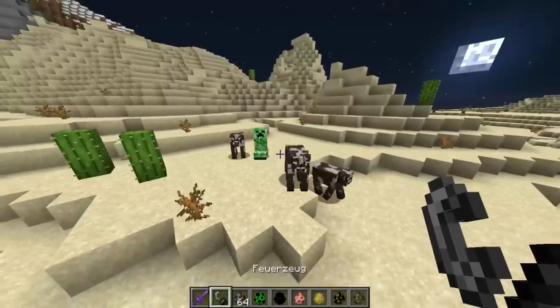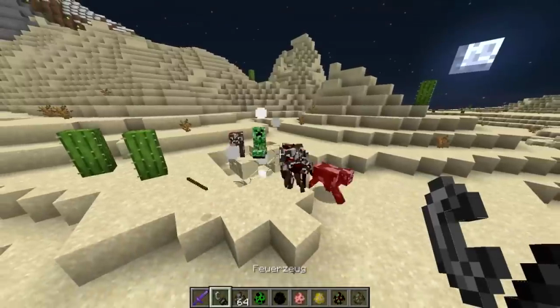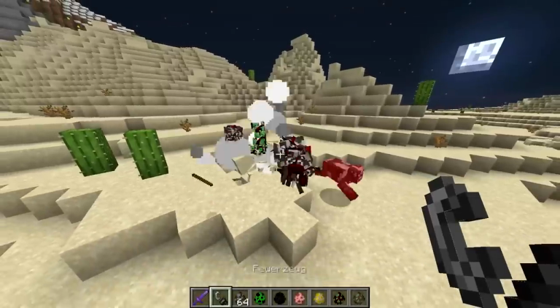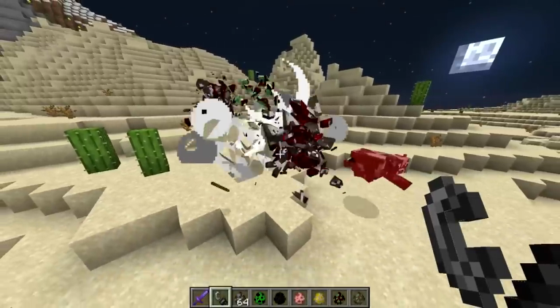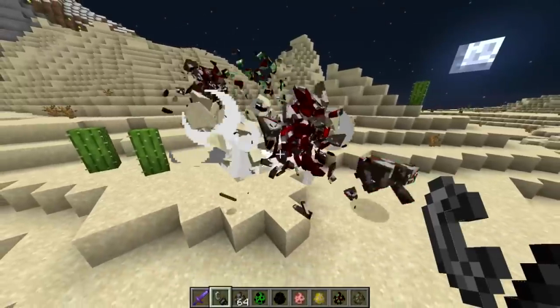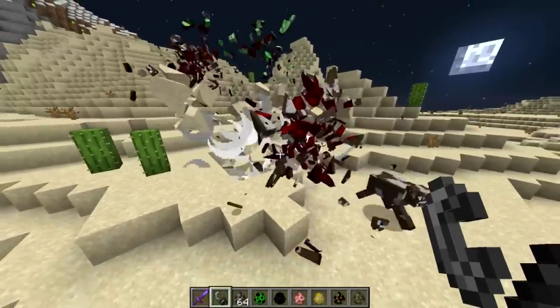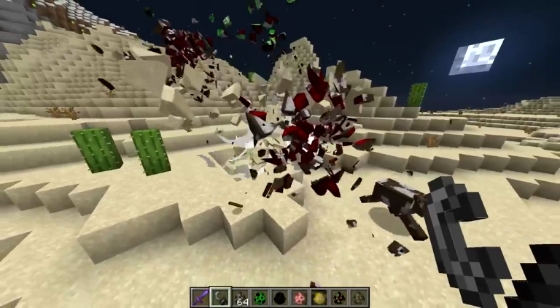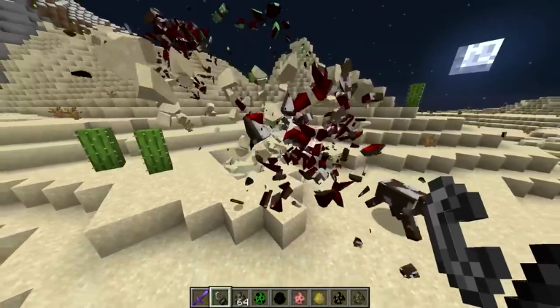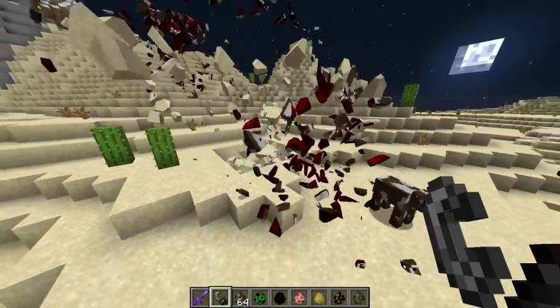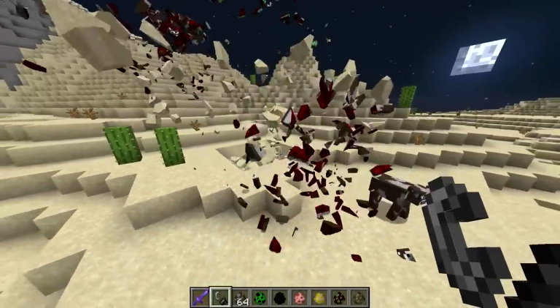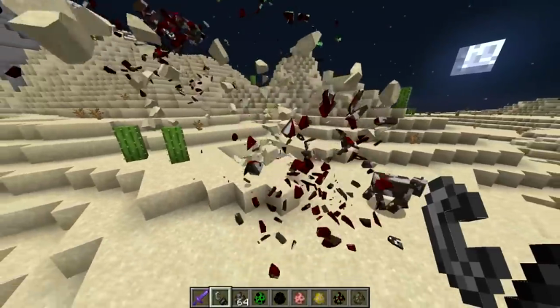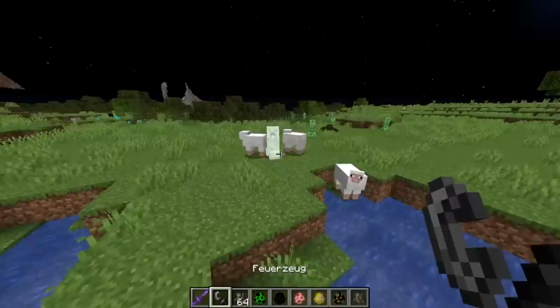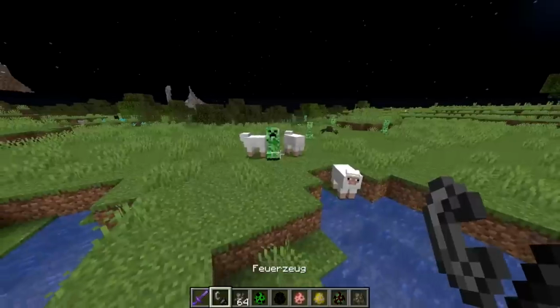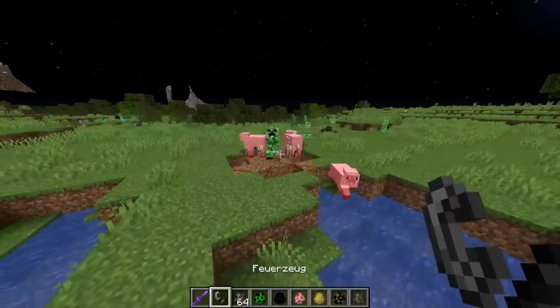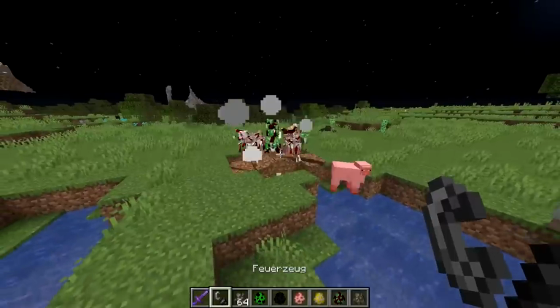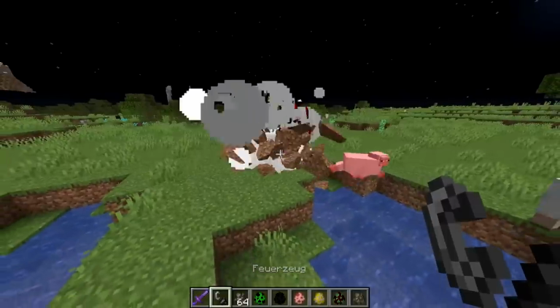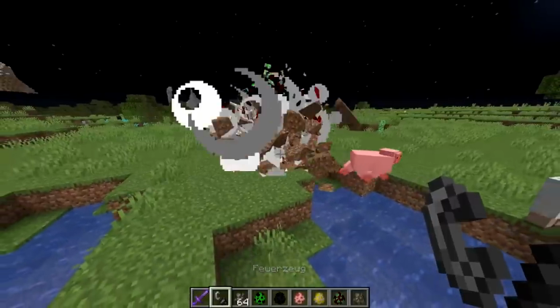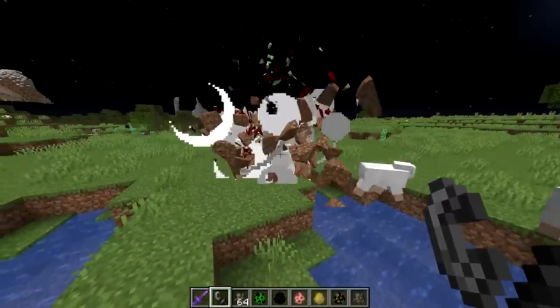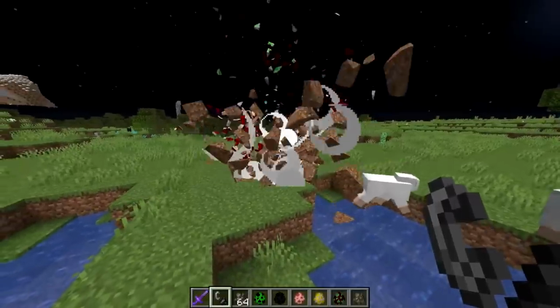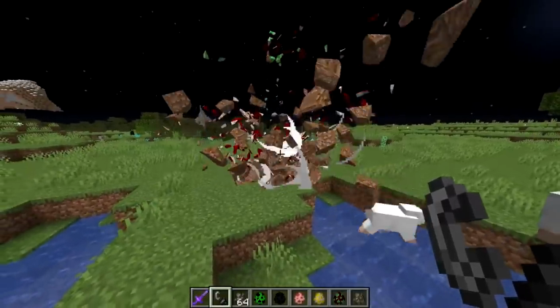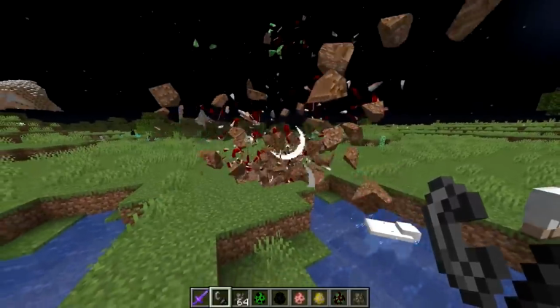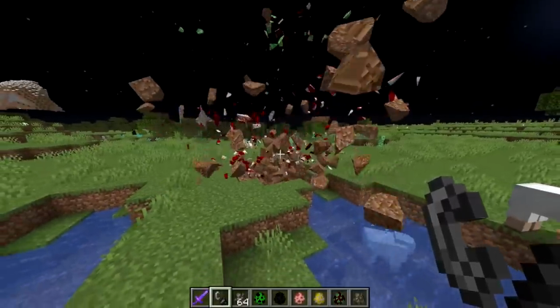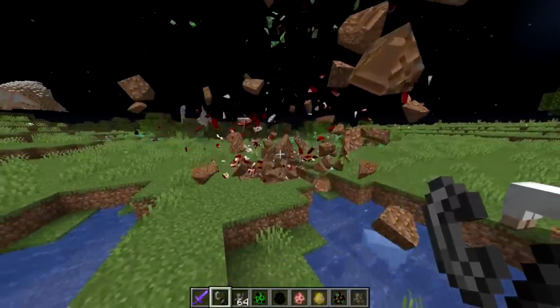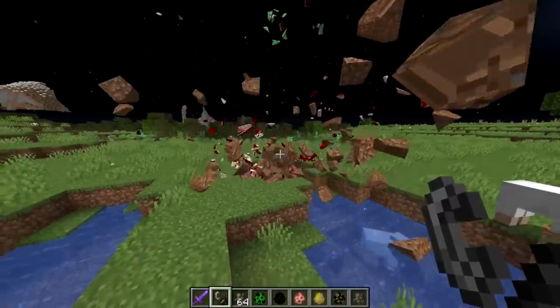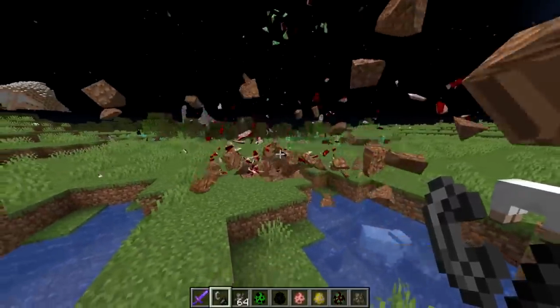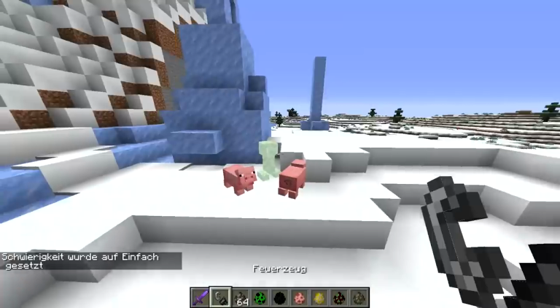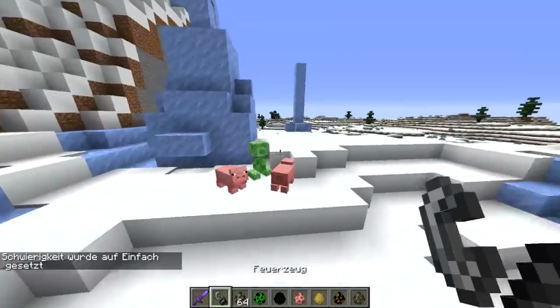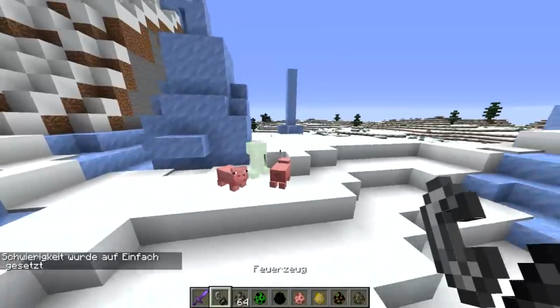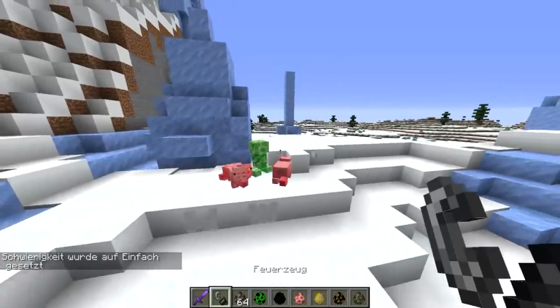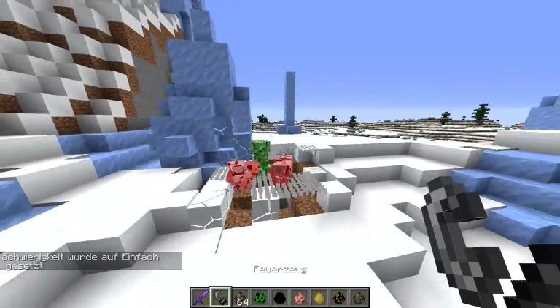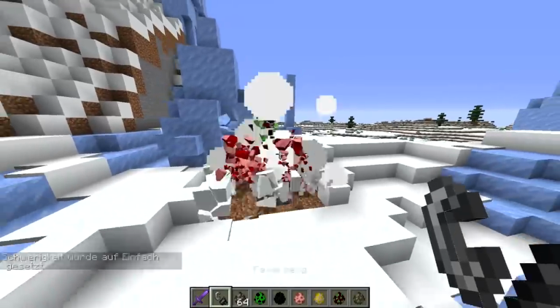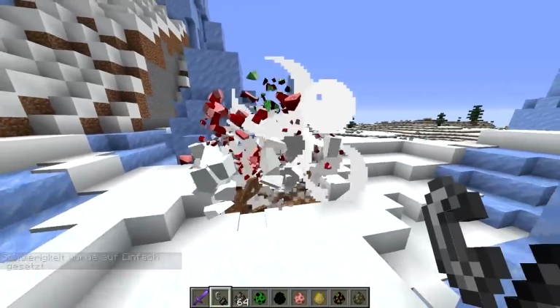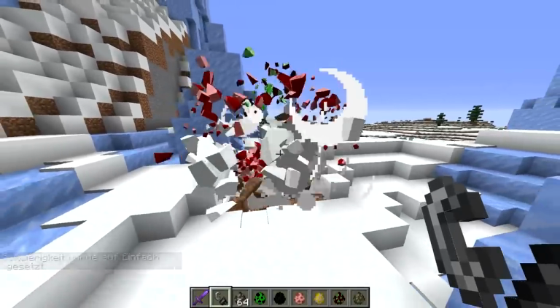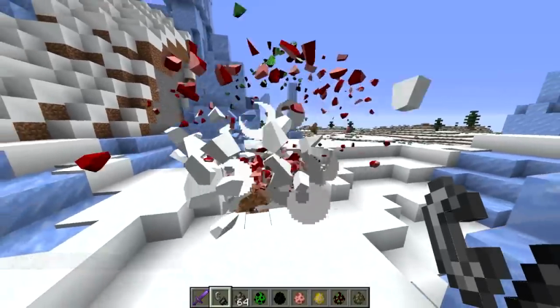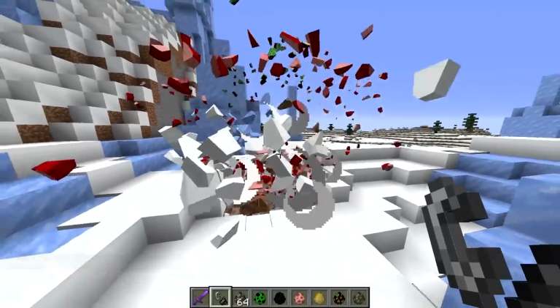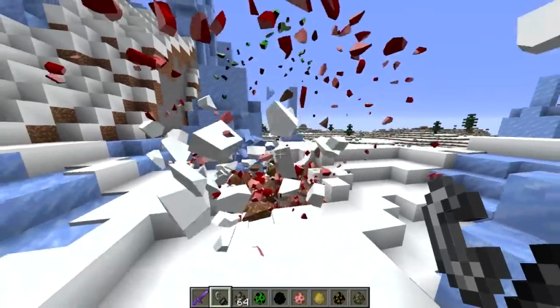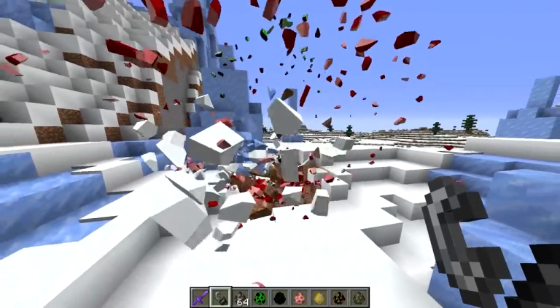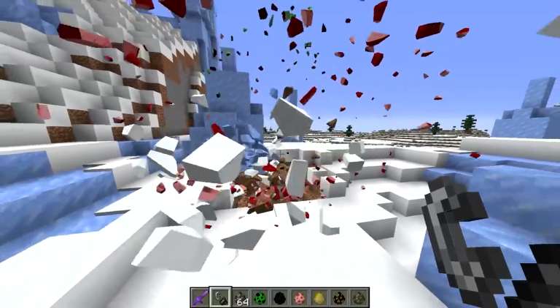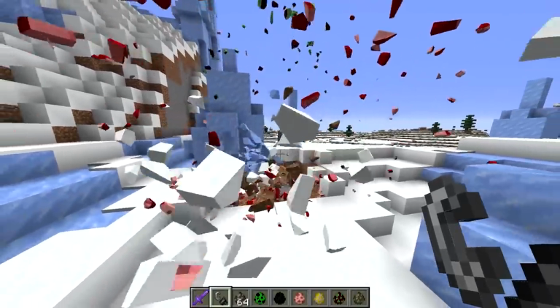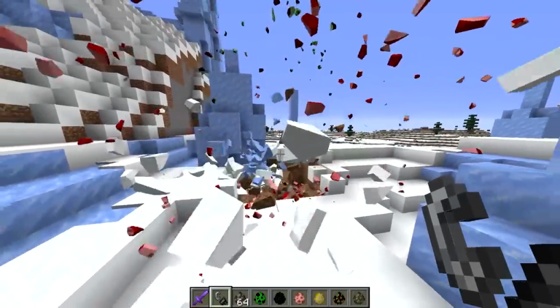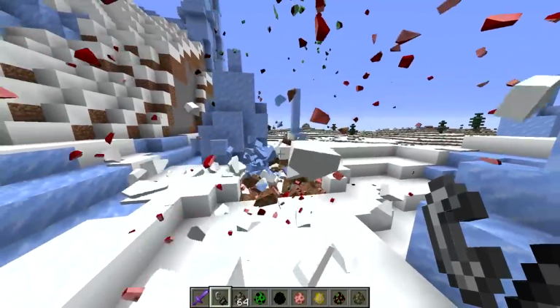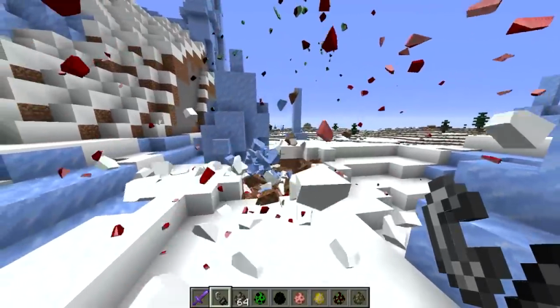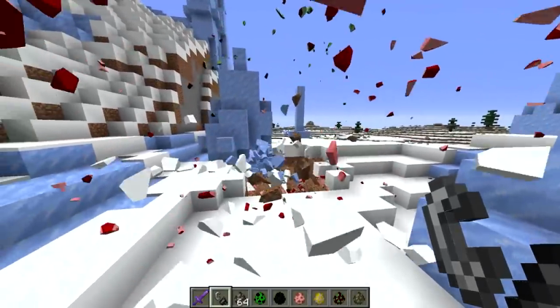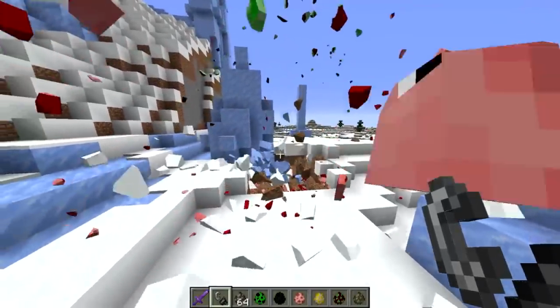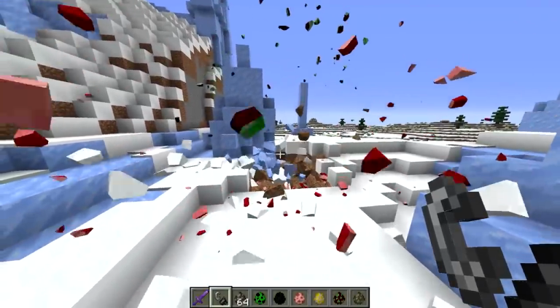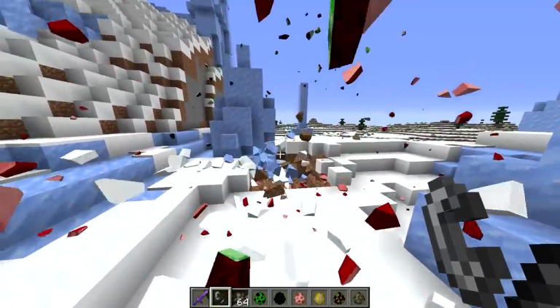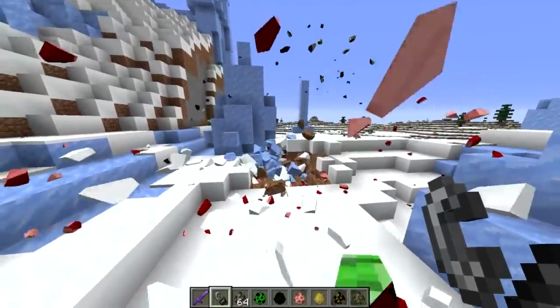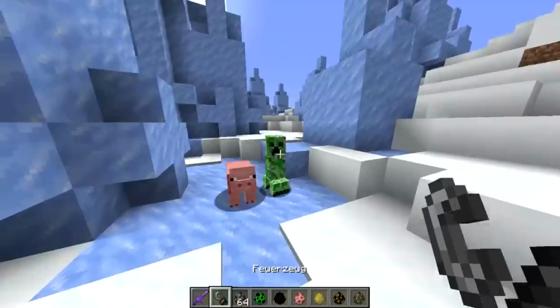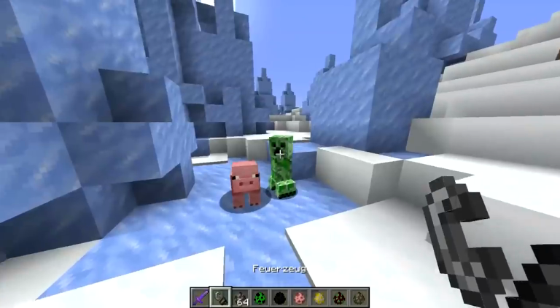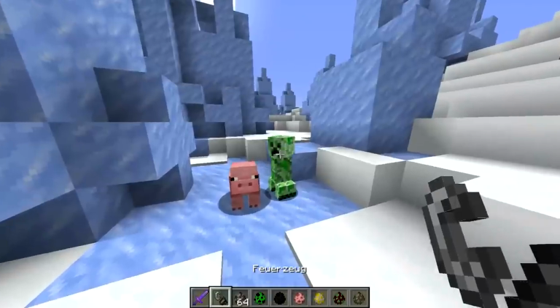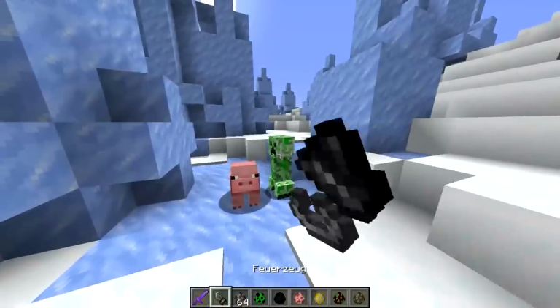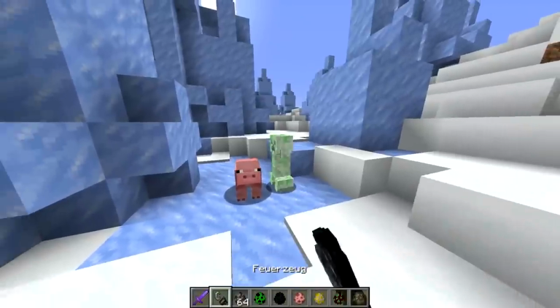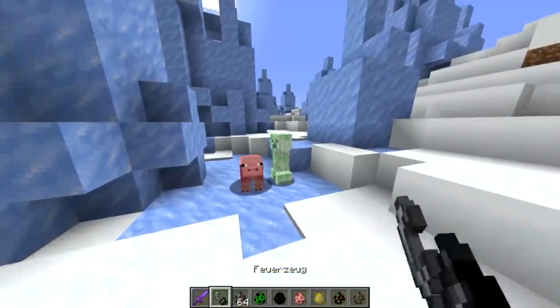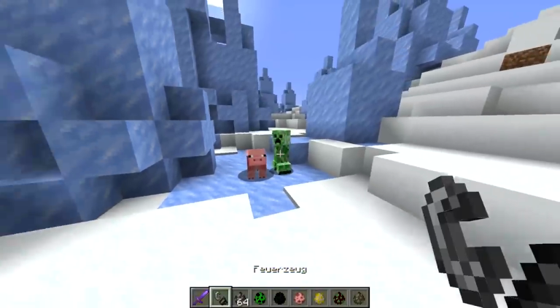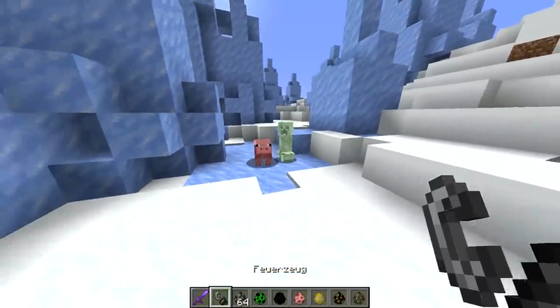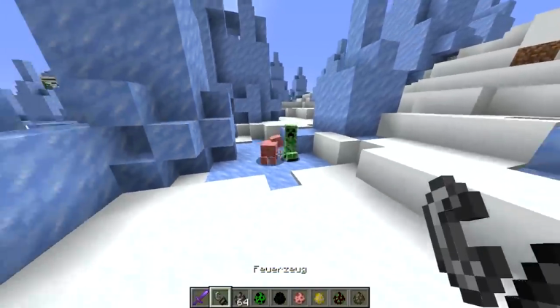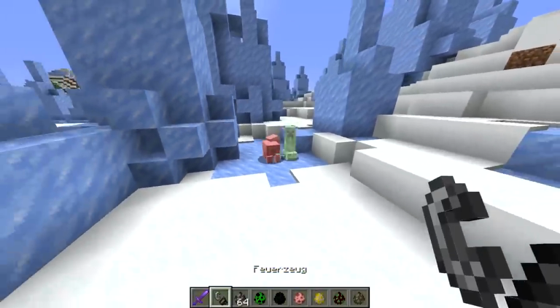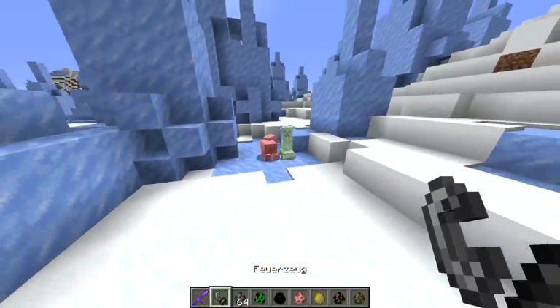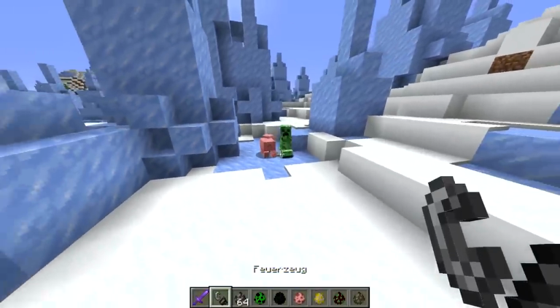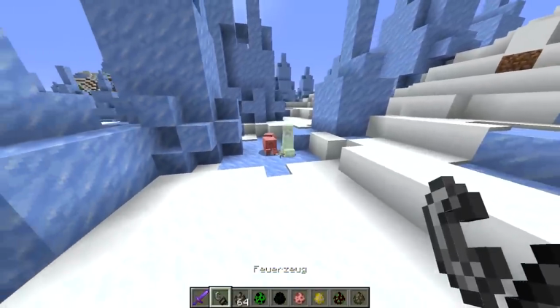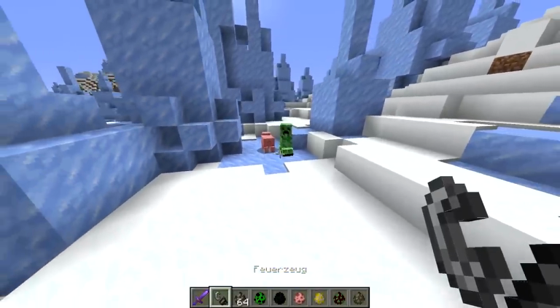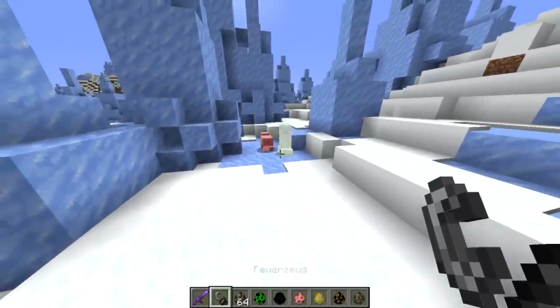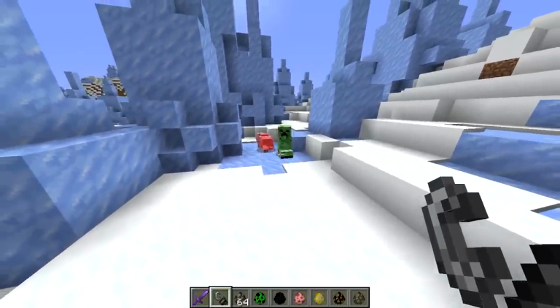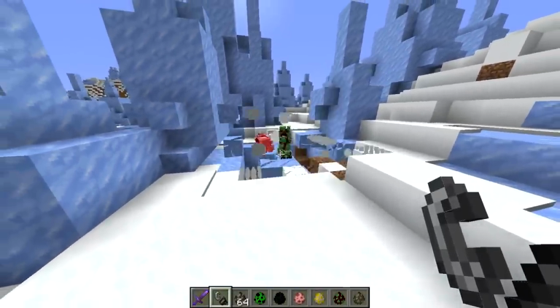But then why is my first thought what would triggering 1000 TNT blocks look like, and what happens if I blow up a village? I'm not crazy guys, I promise.